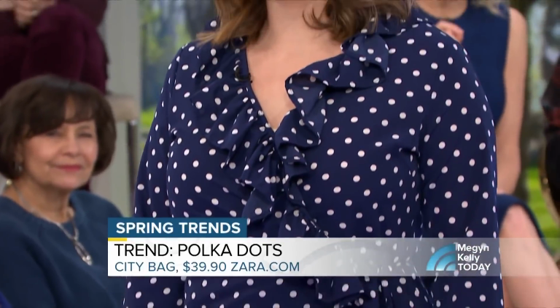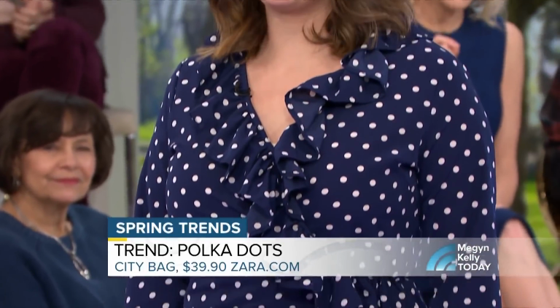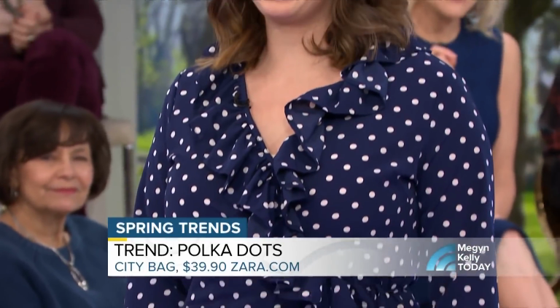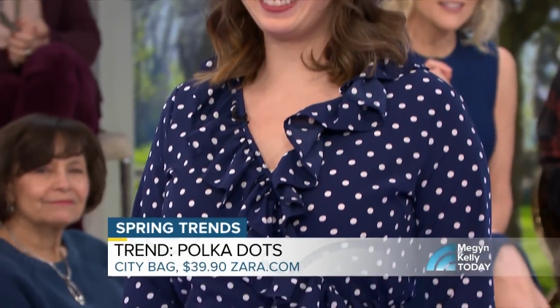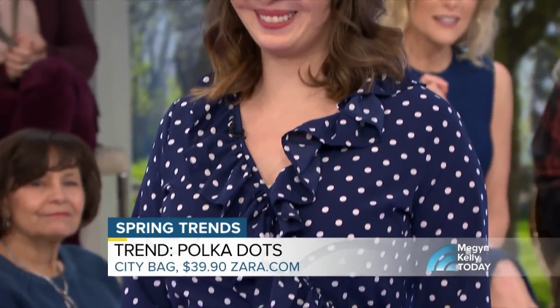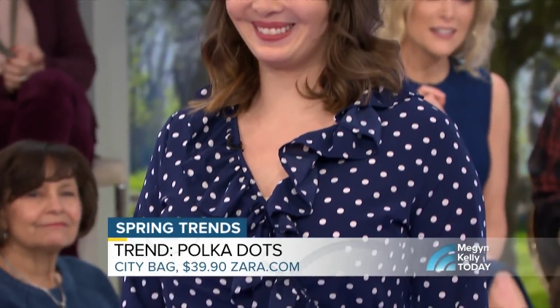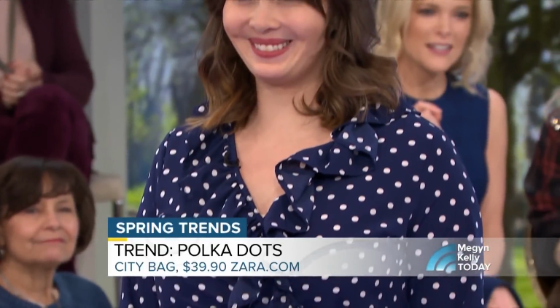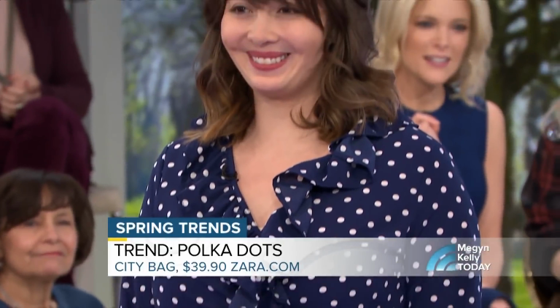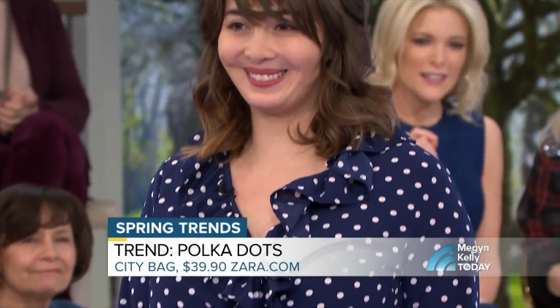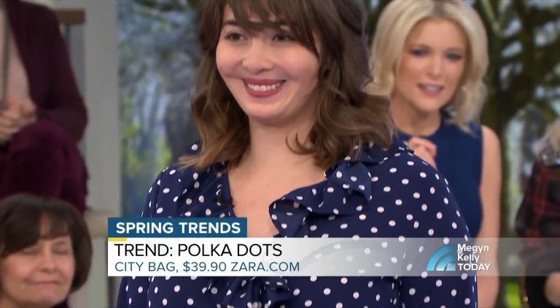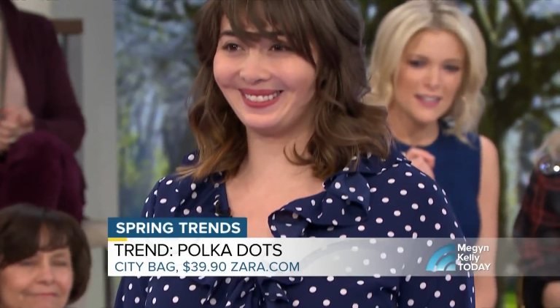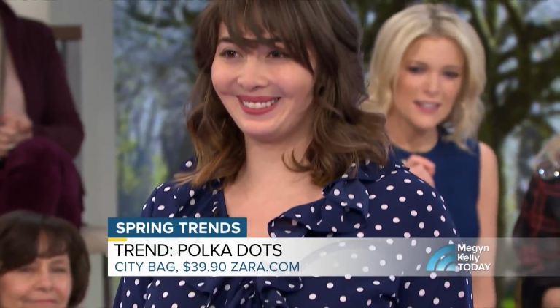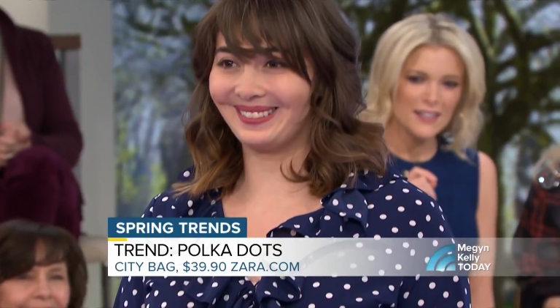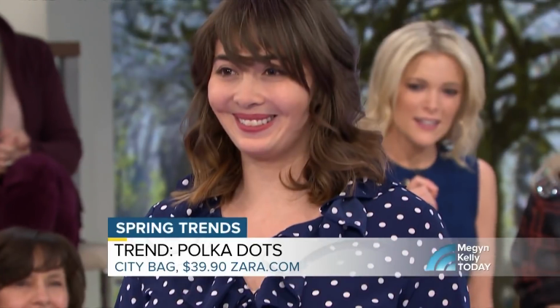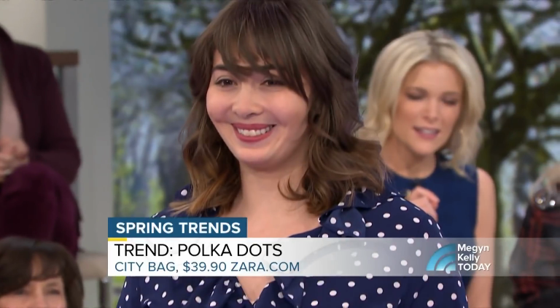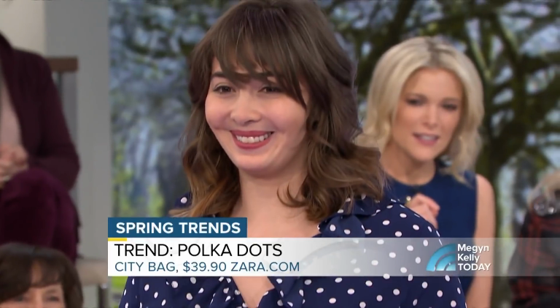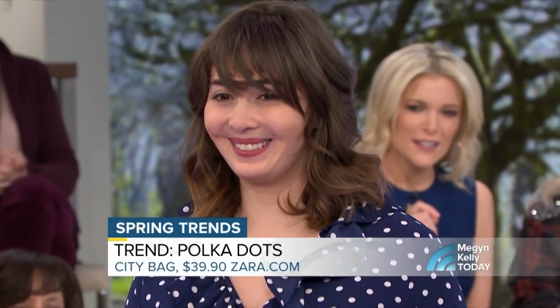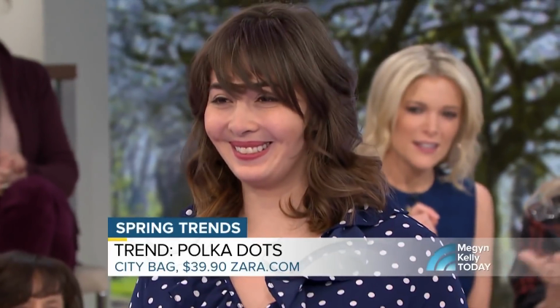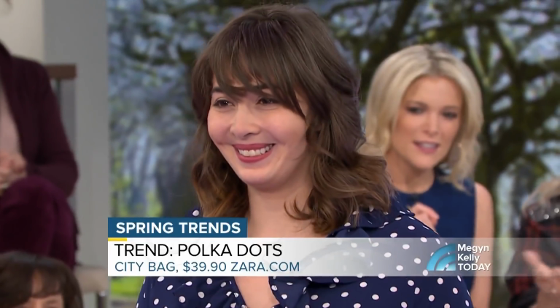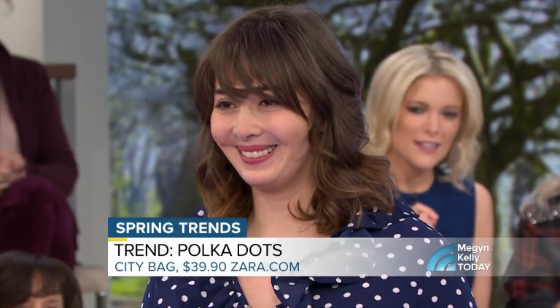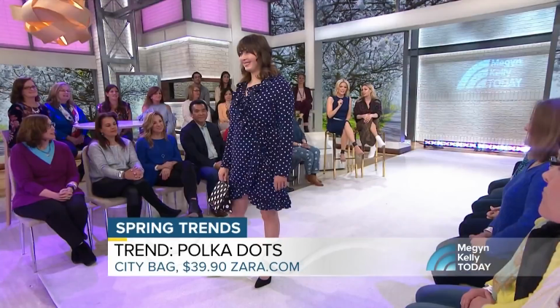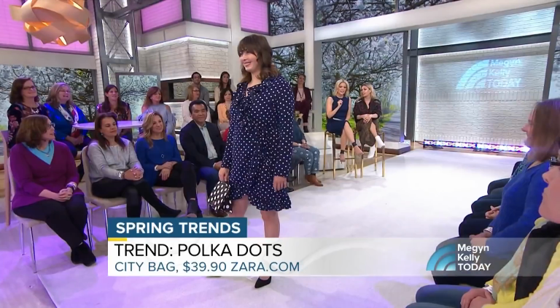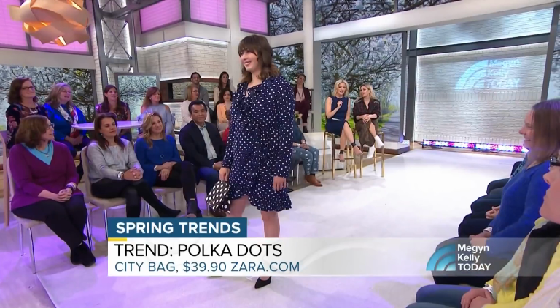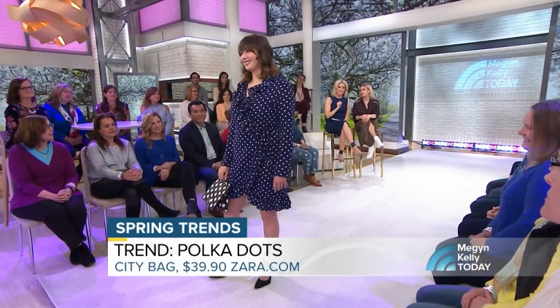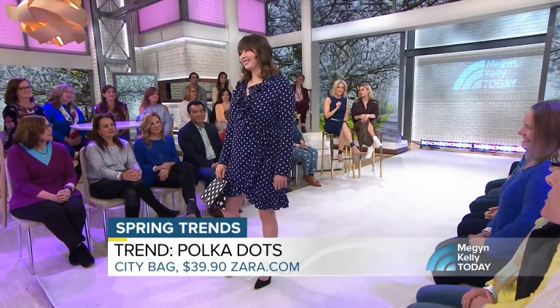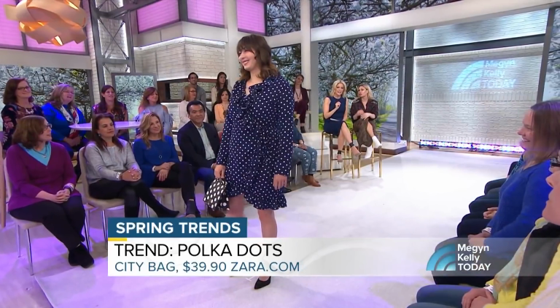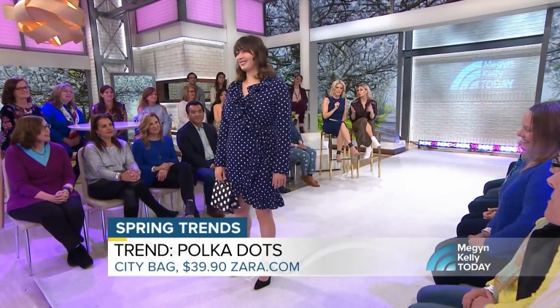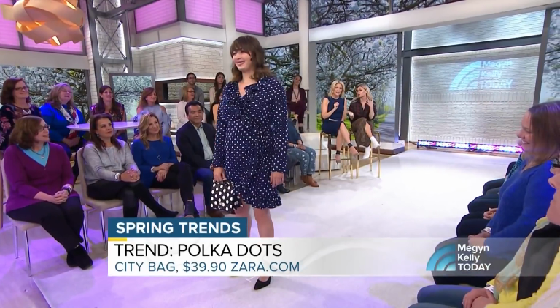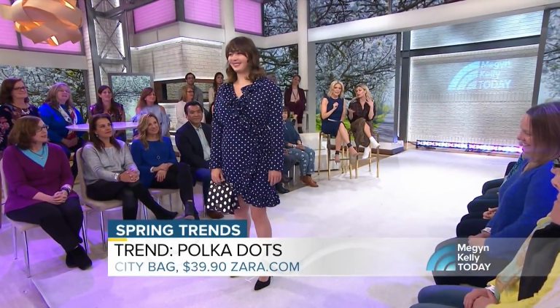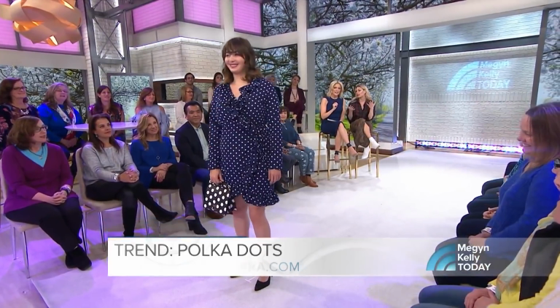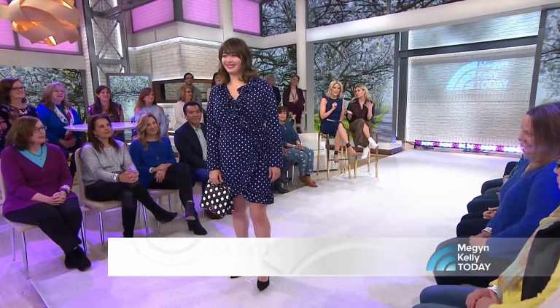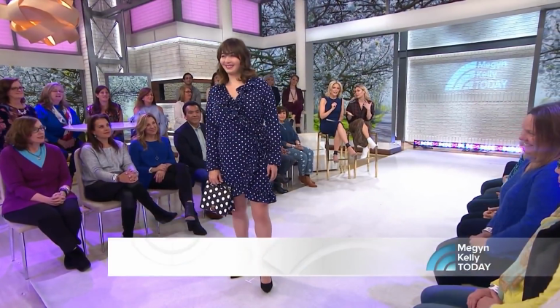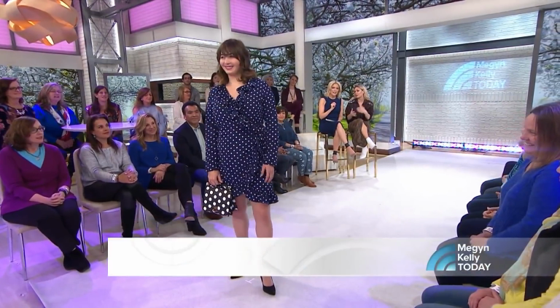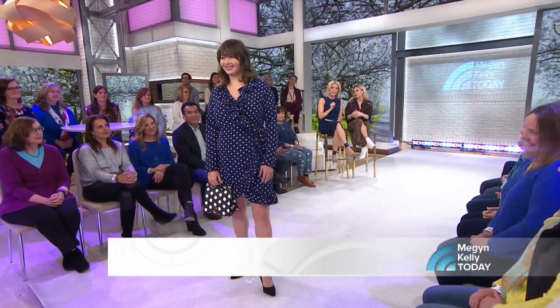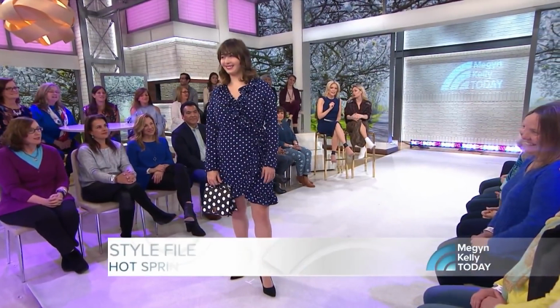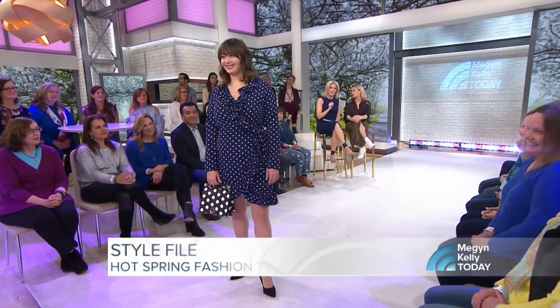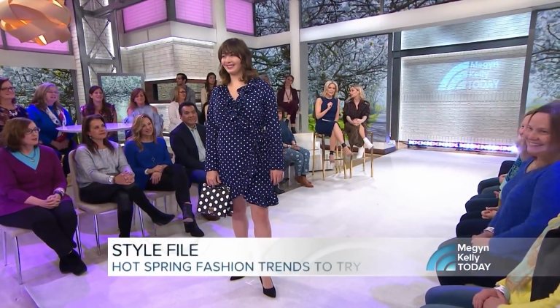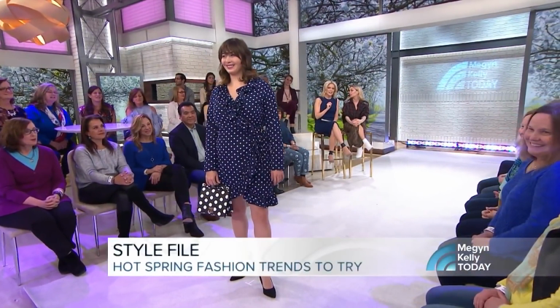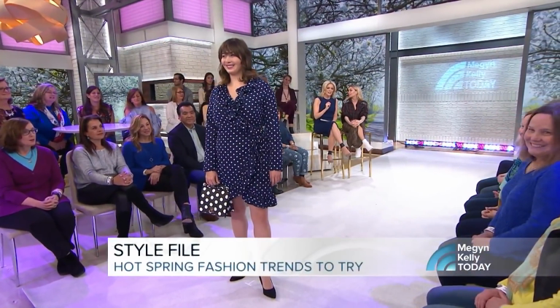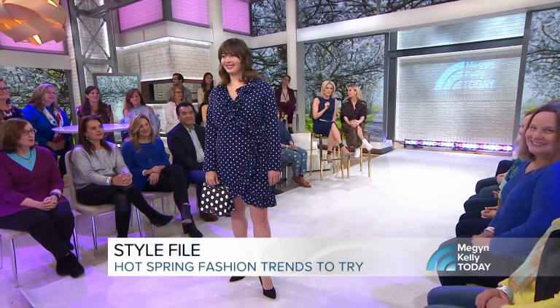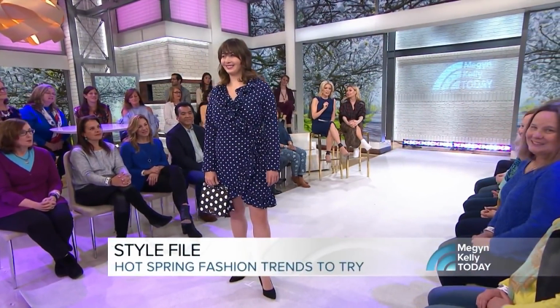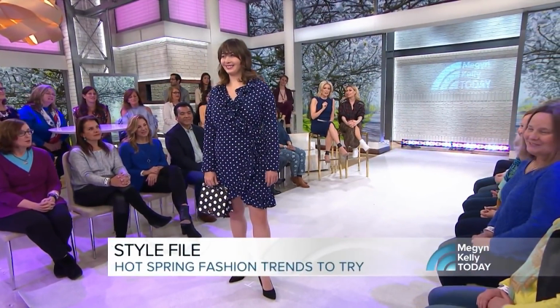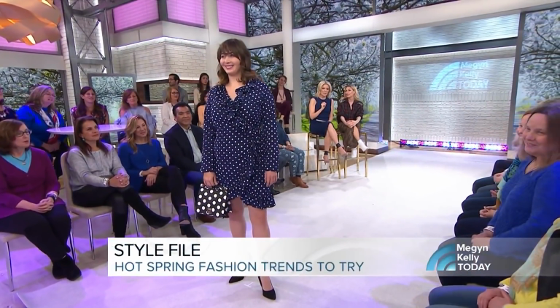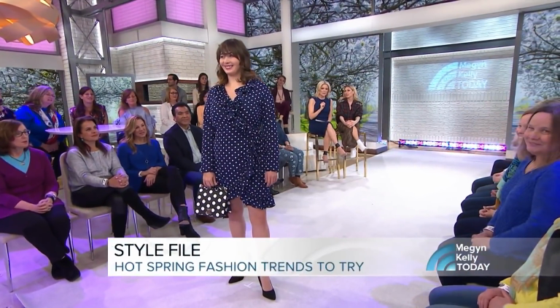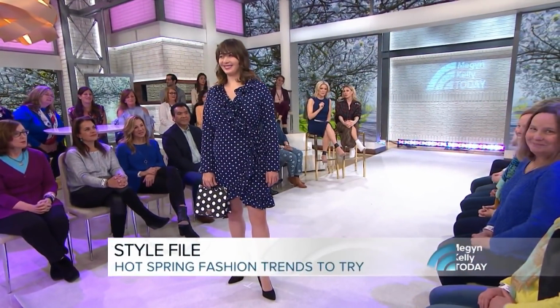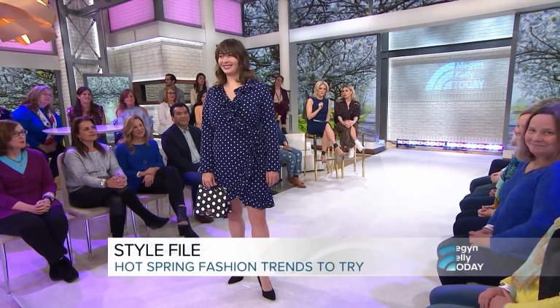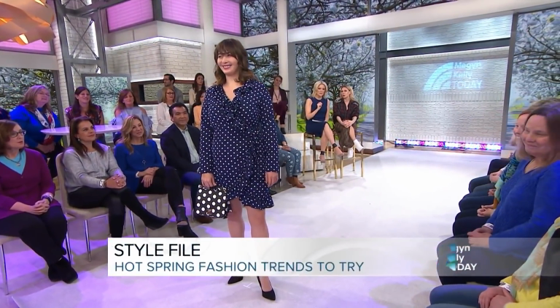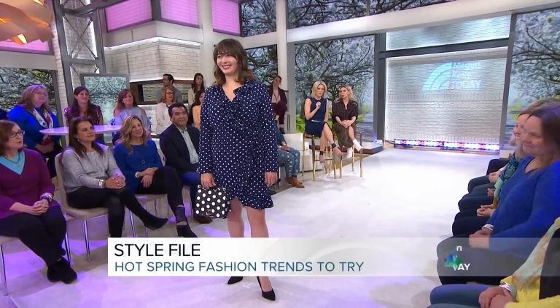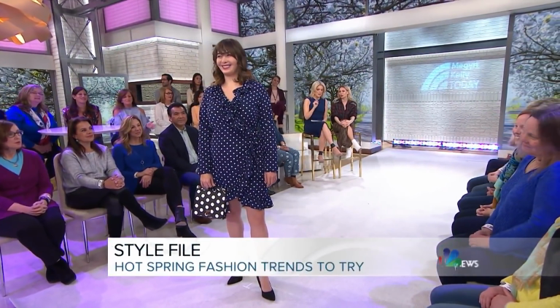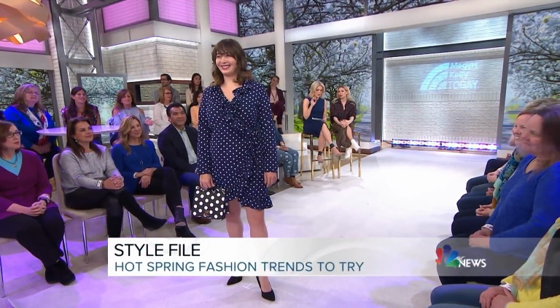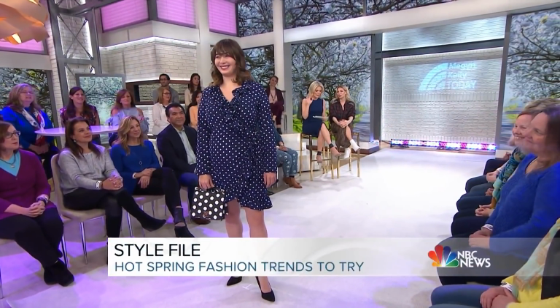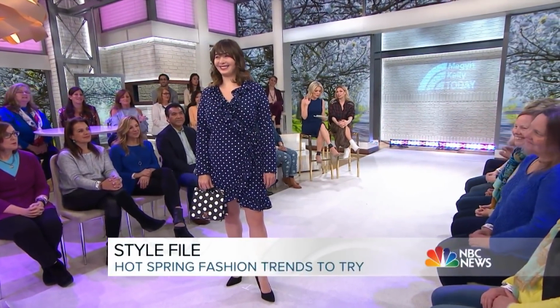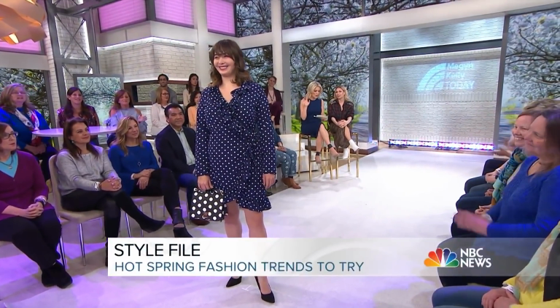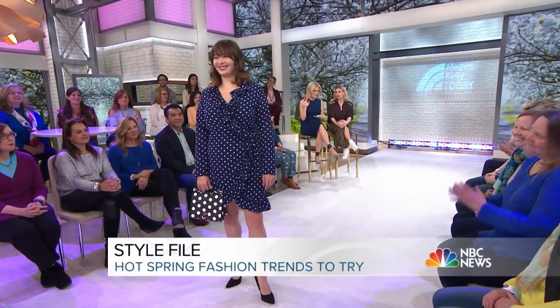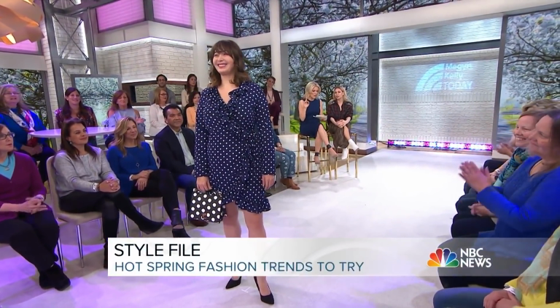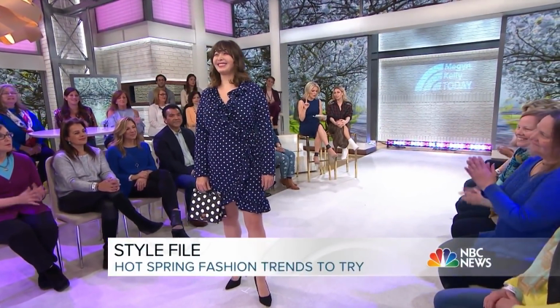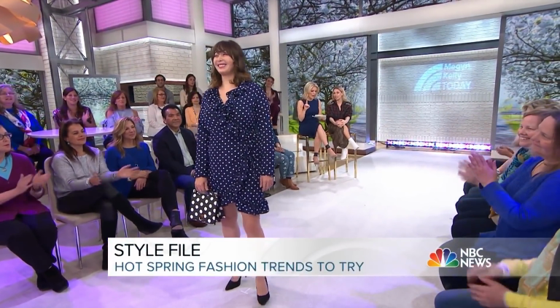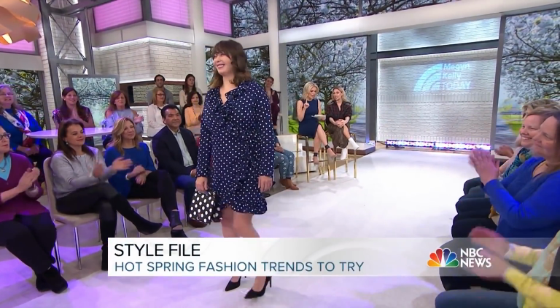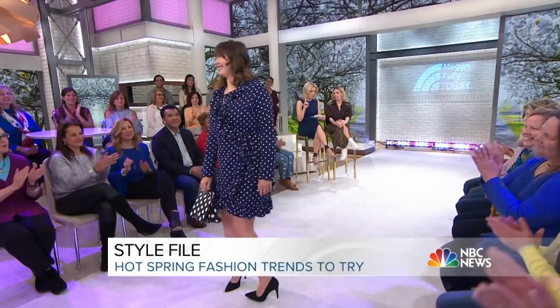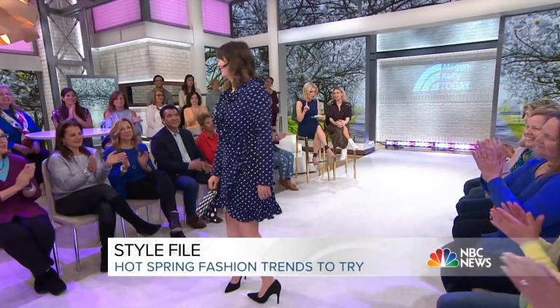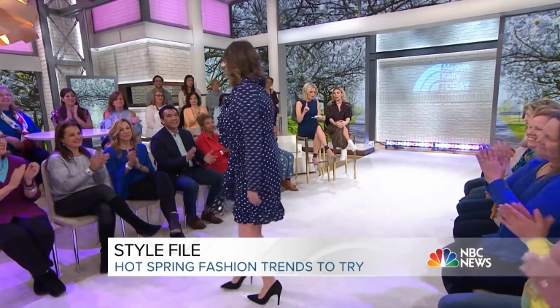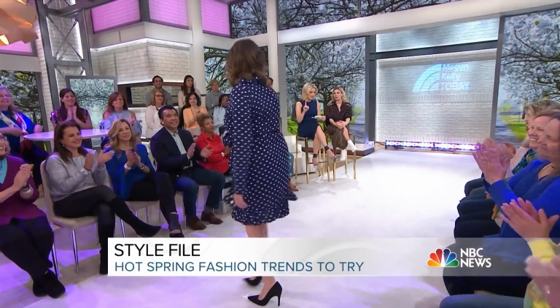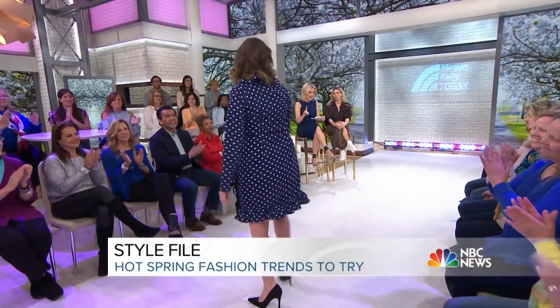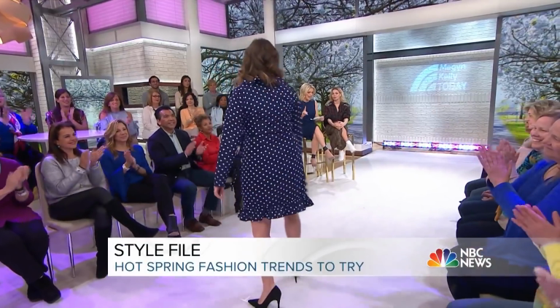It's really fun, flirty, and feminine. Adding a heel really balances out the whole look. She looks awesome — super cute with the little ruffle.